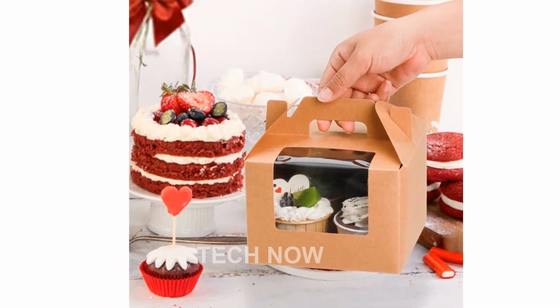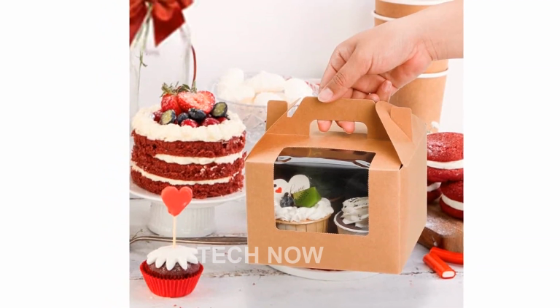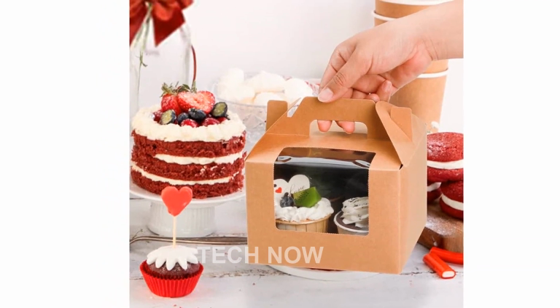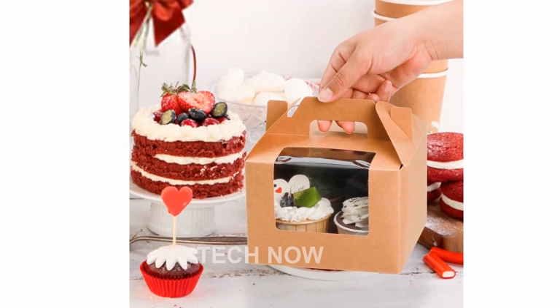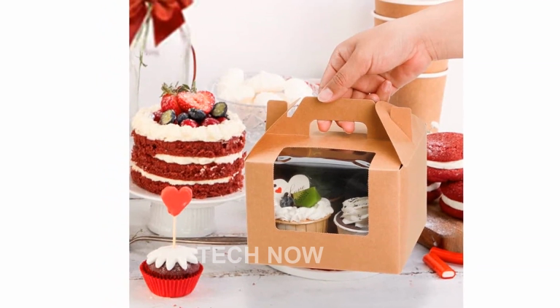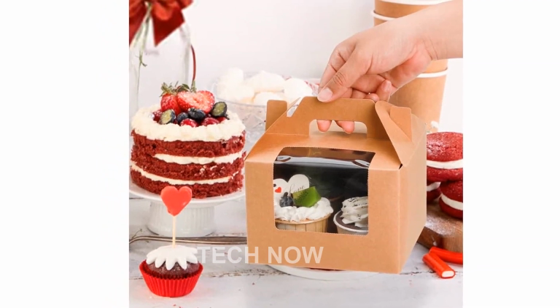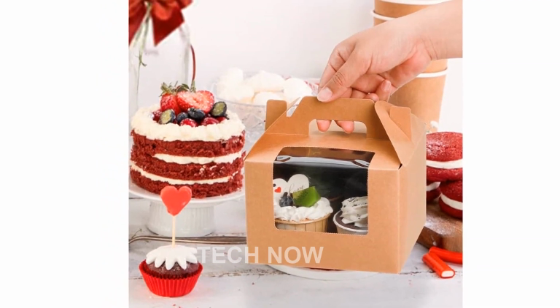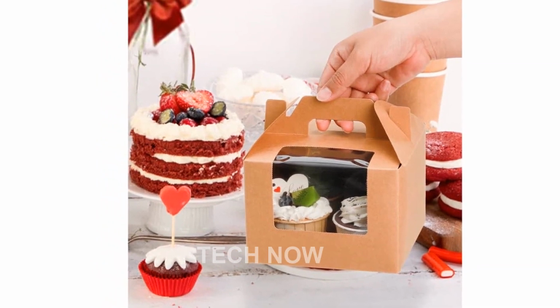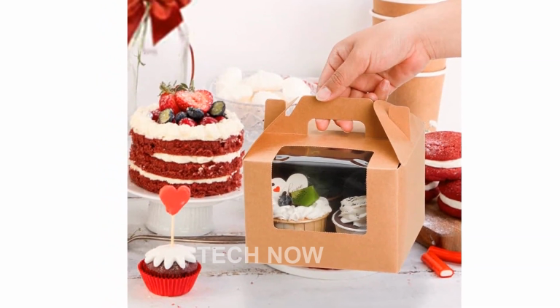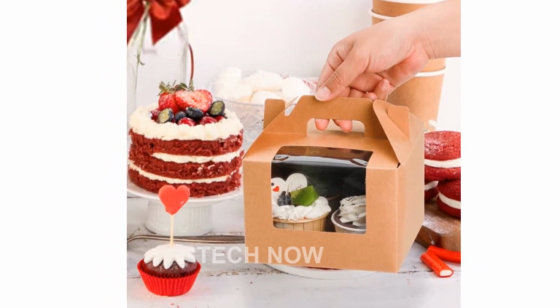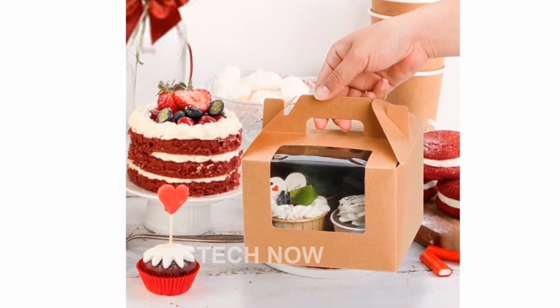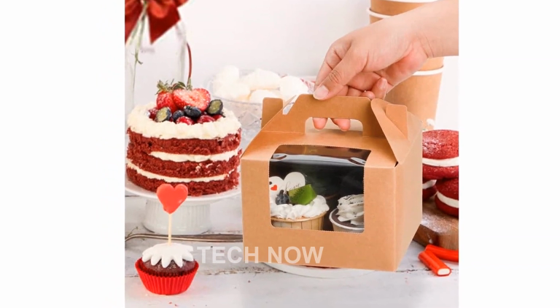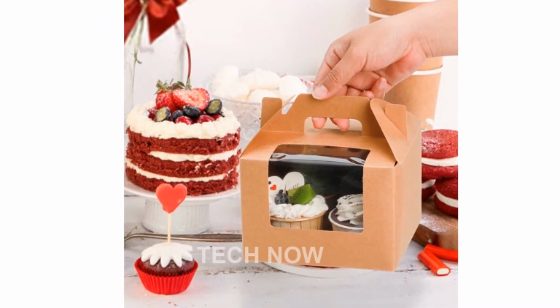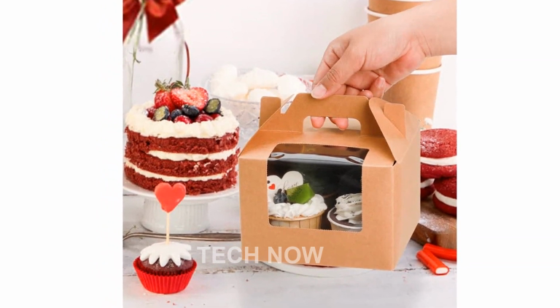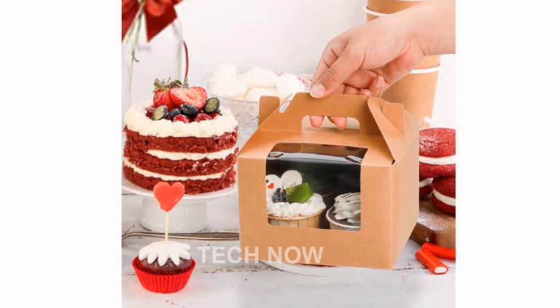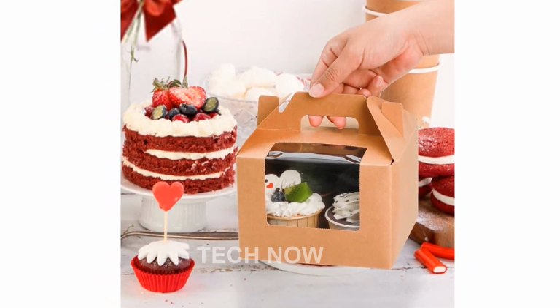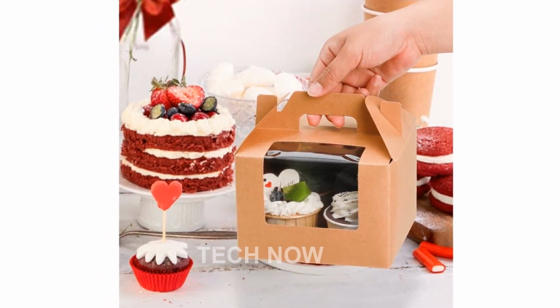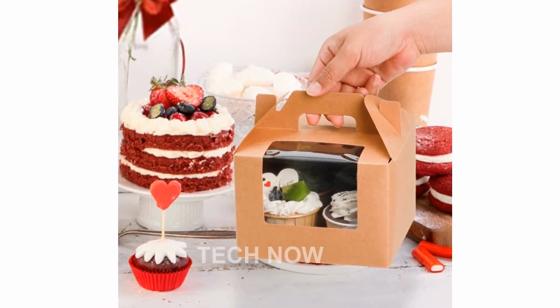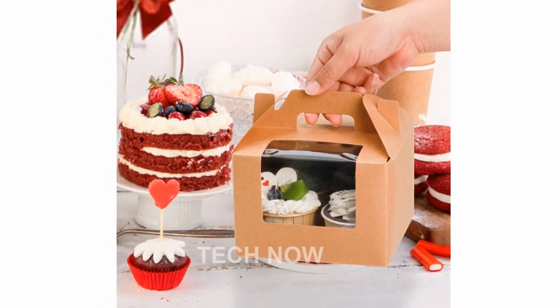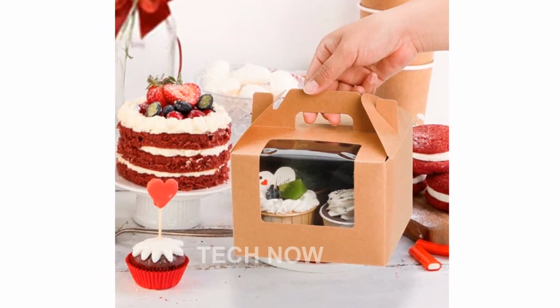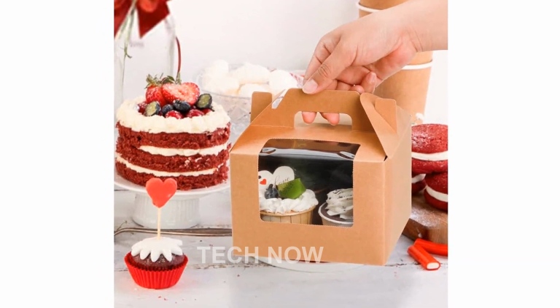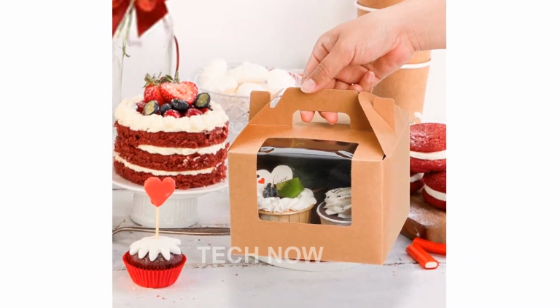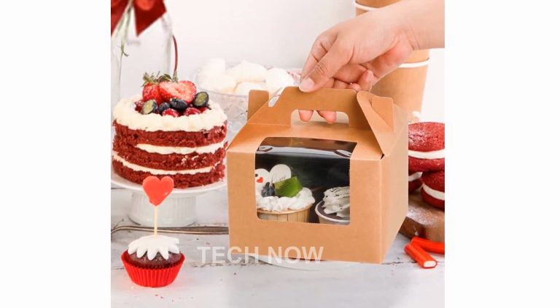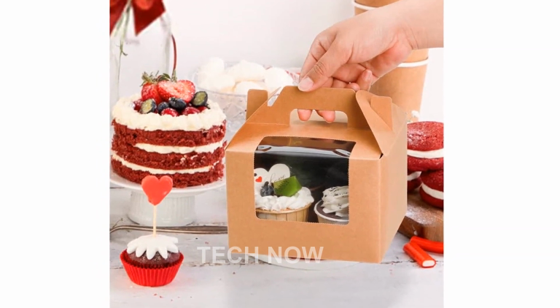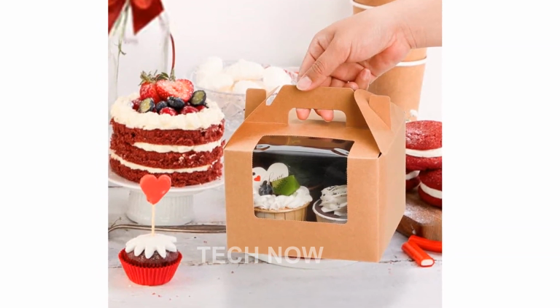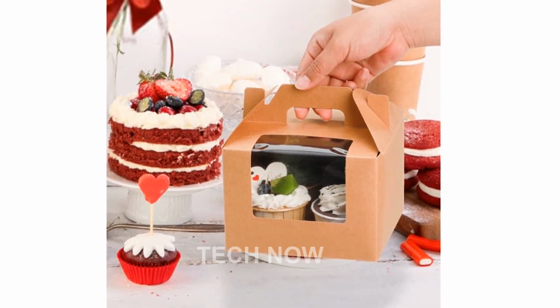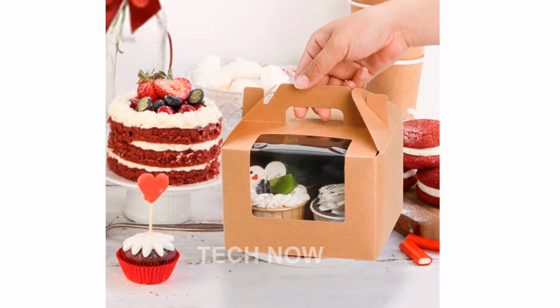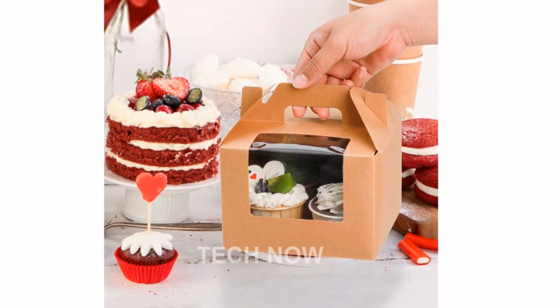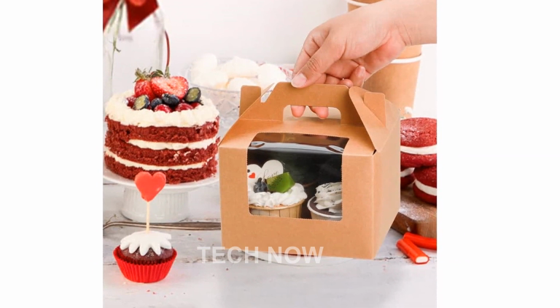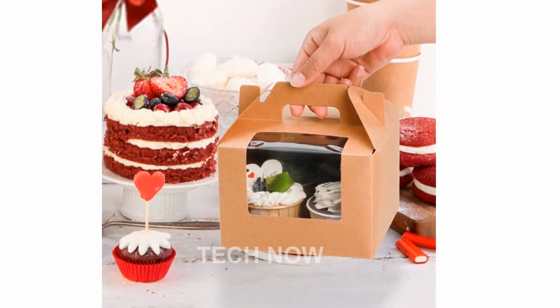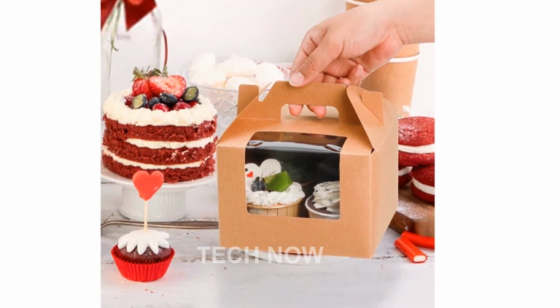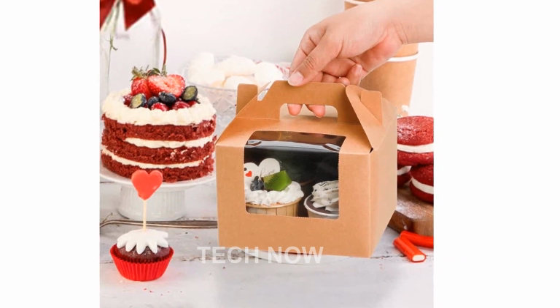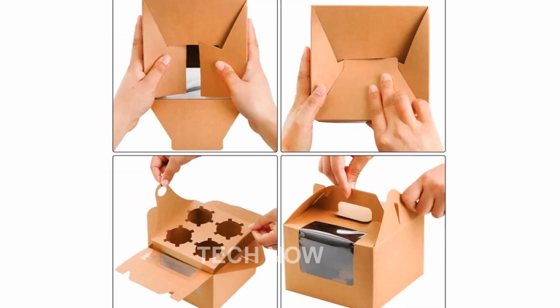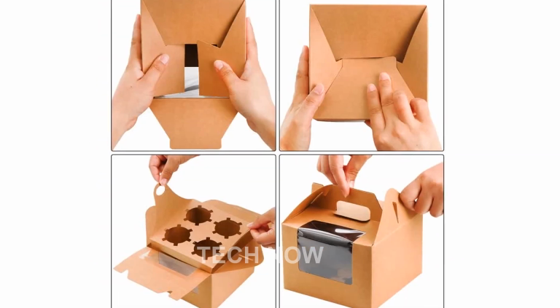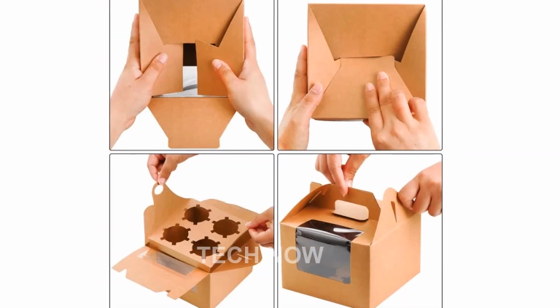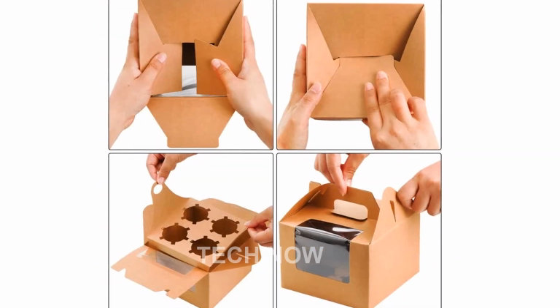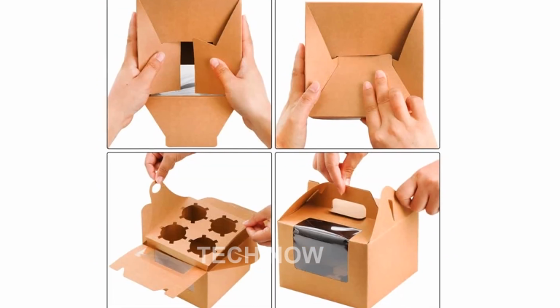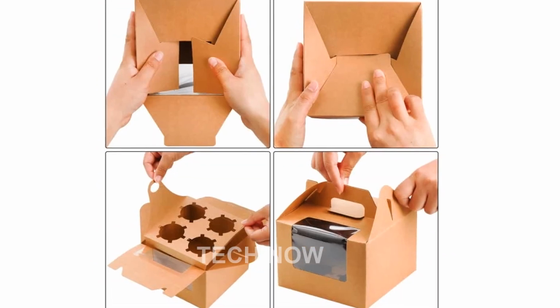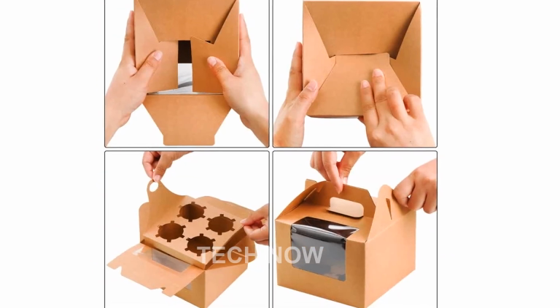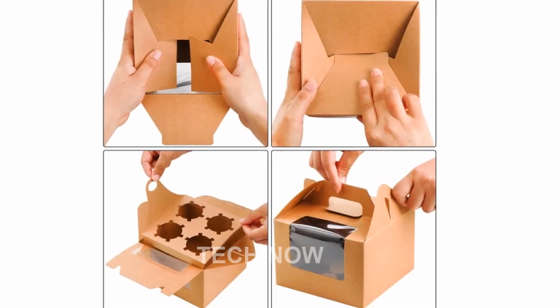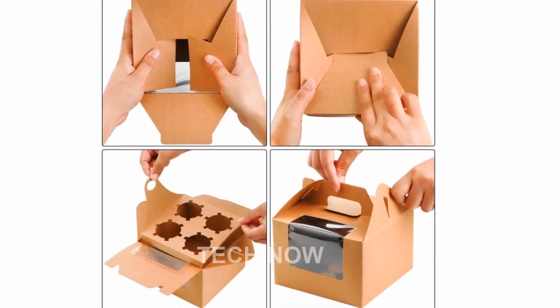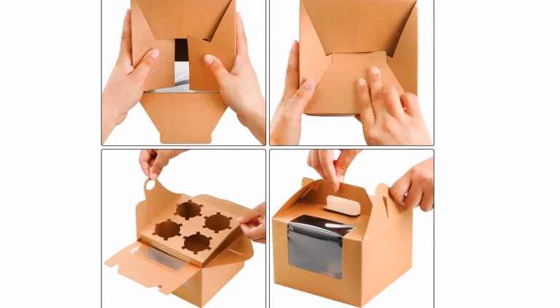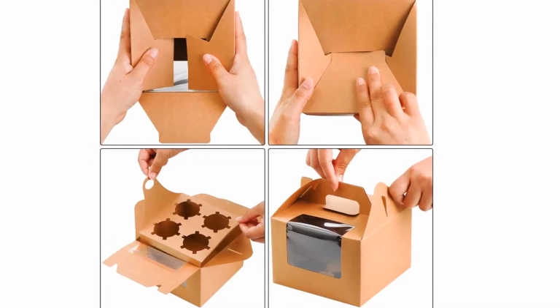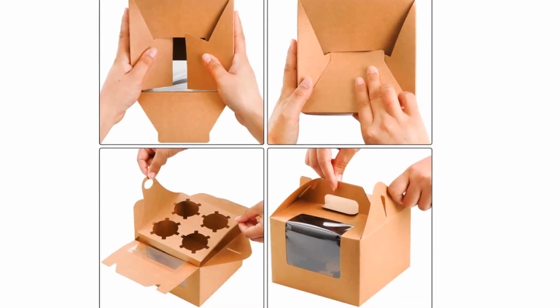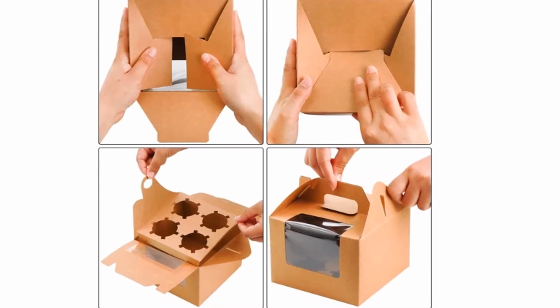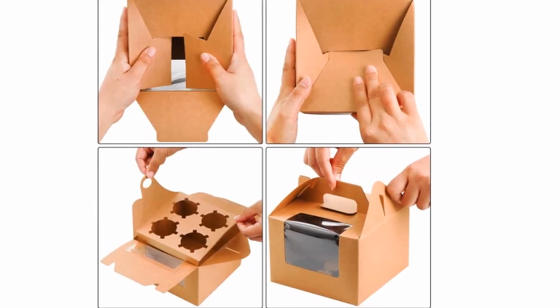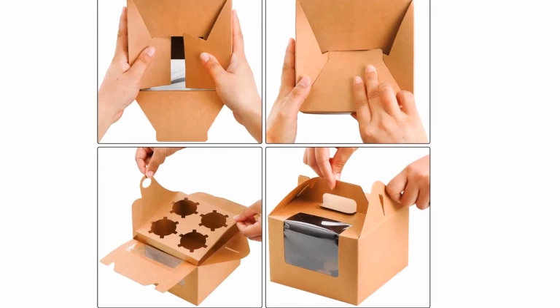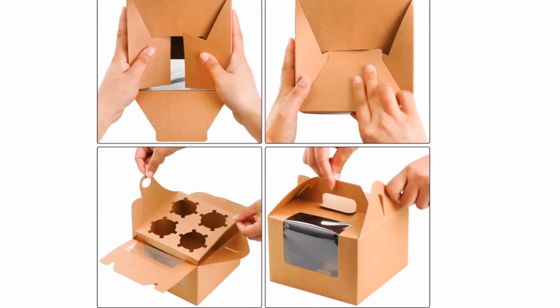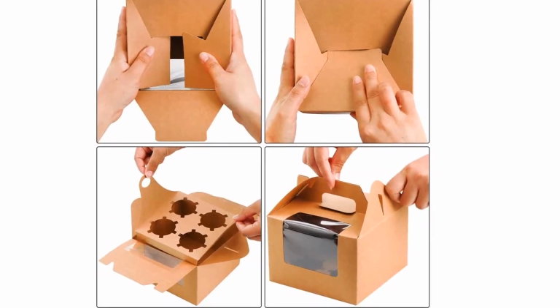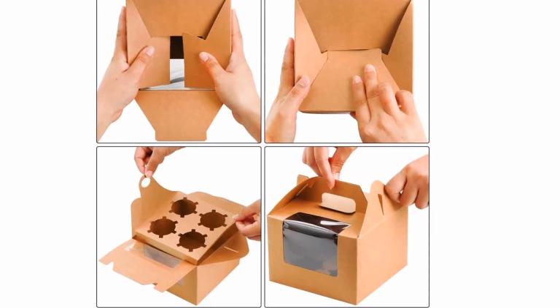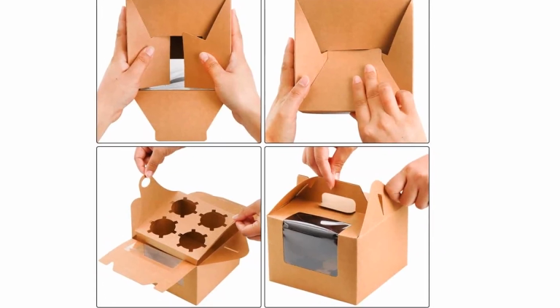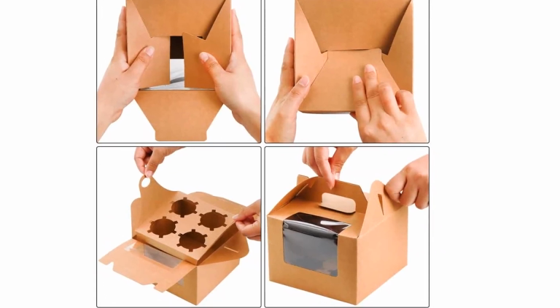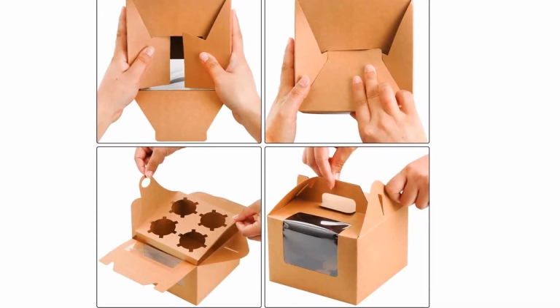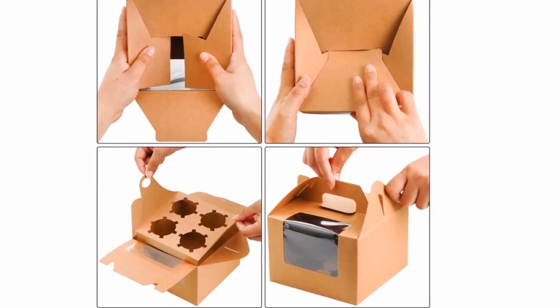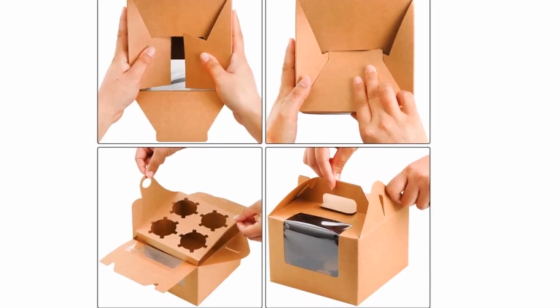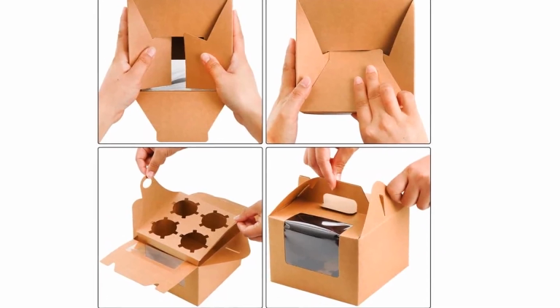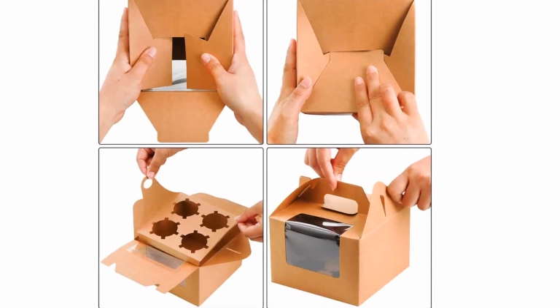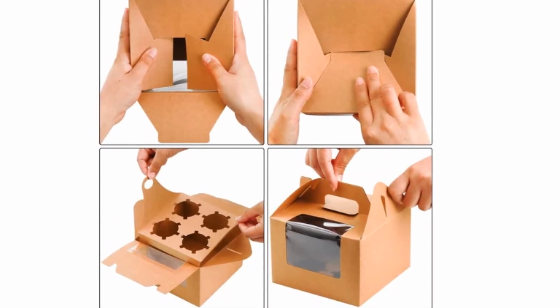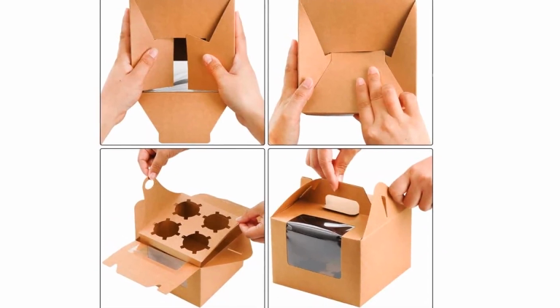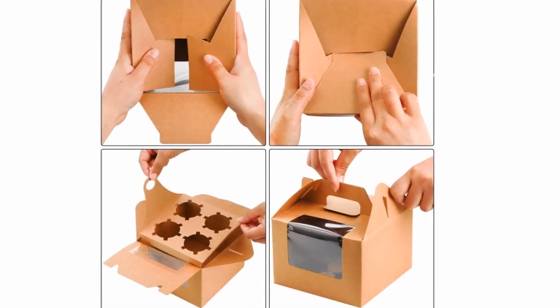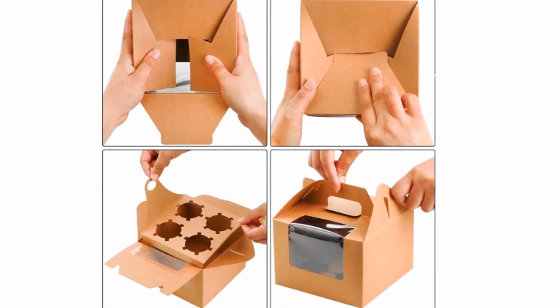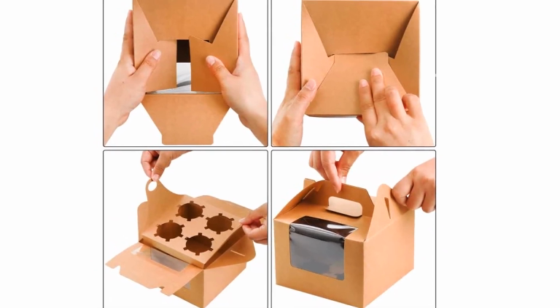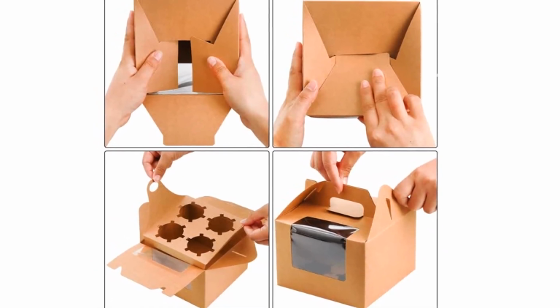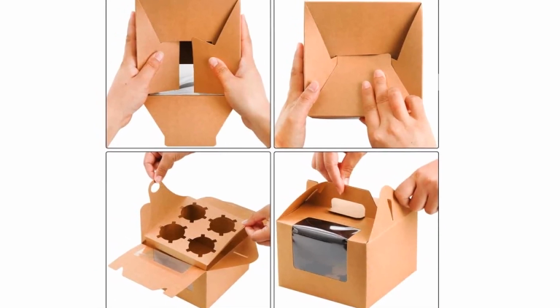Each package includes 40 pieces of Kraft Paper Cupcake containers and 40 inserts, all shipped in a flat pack for easy assembly.